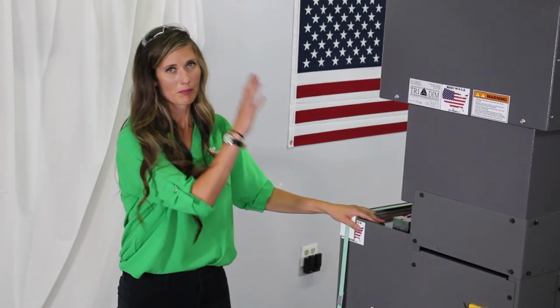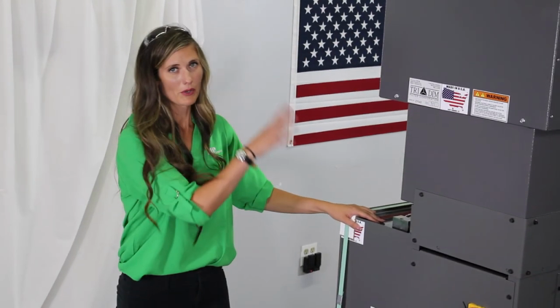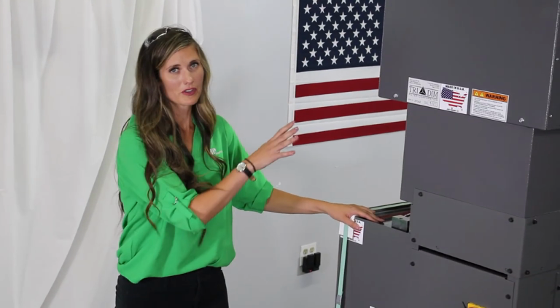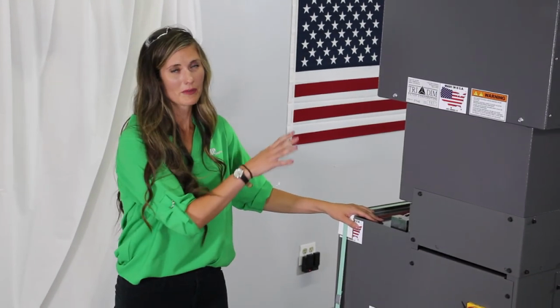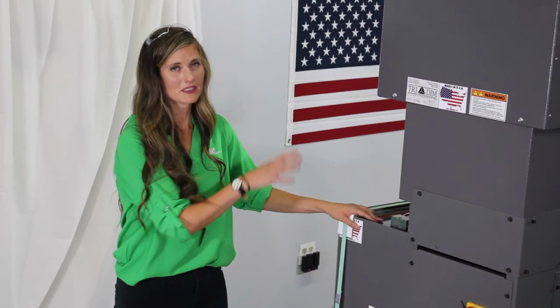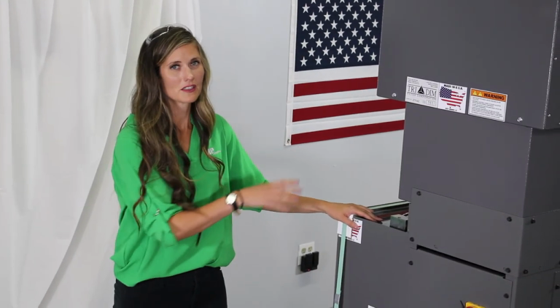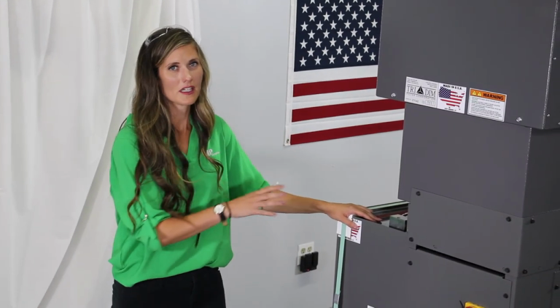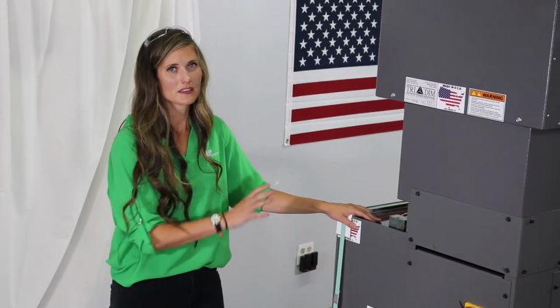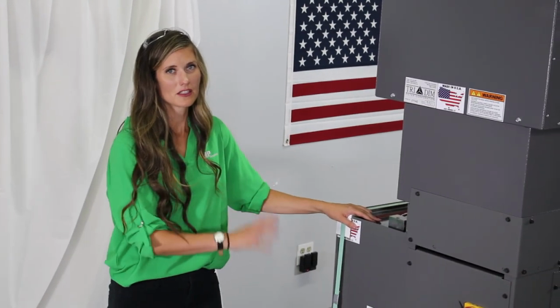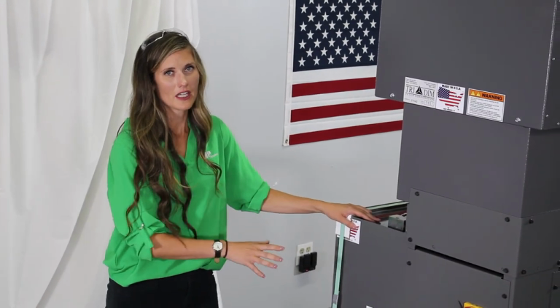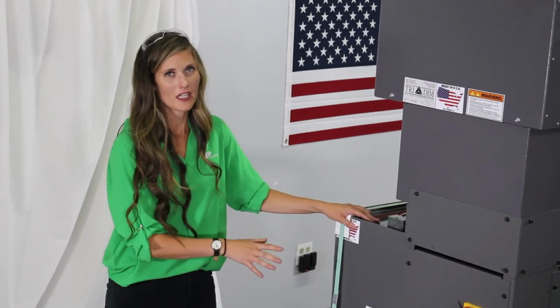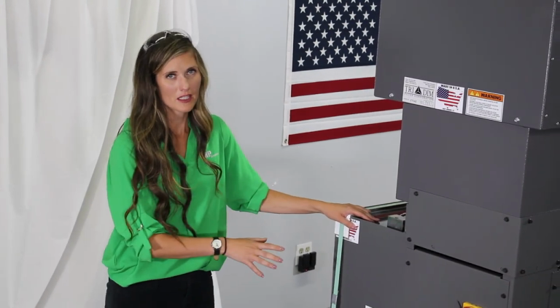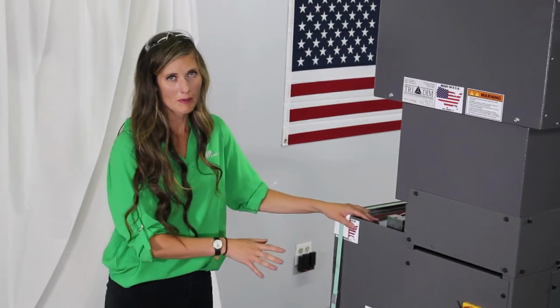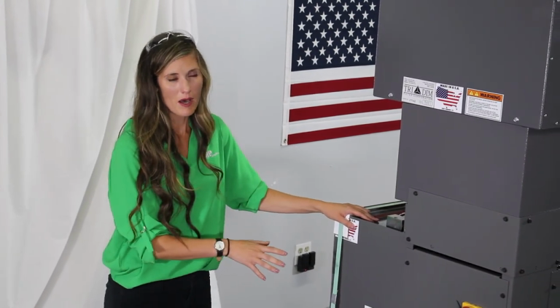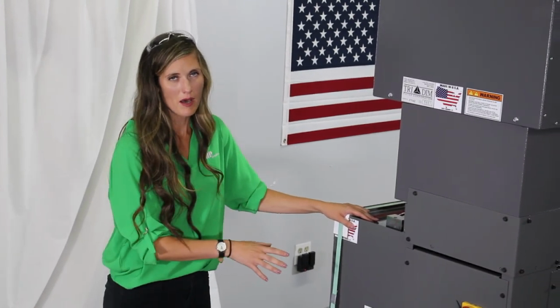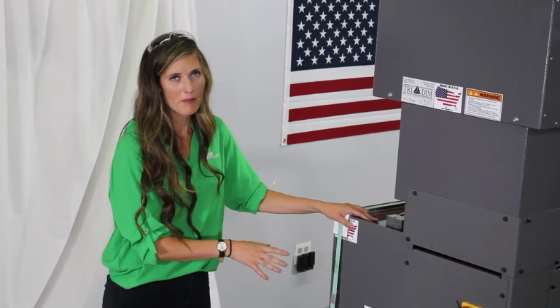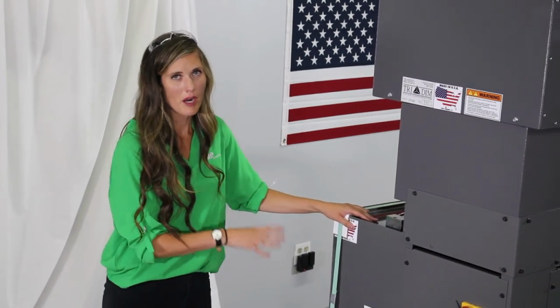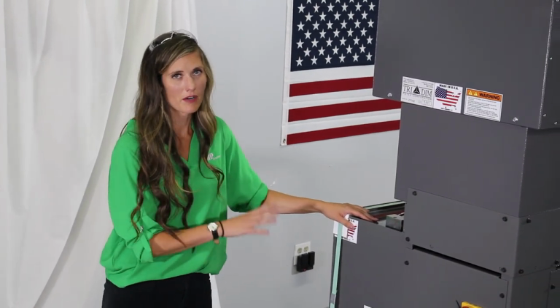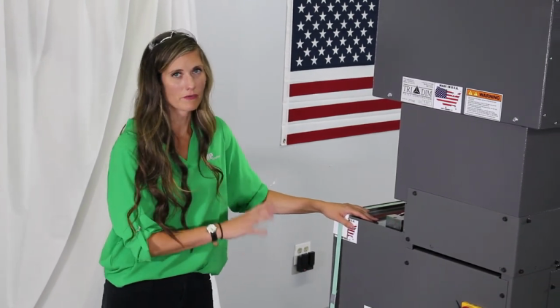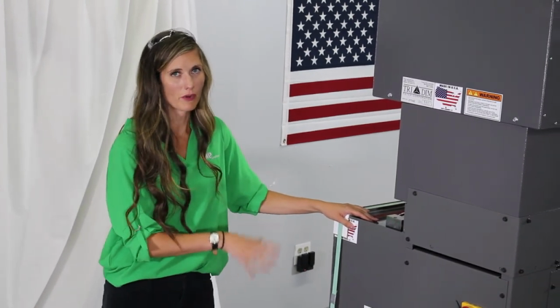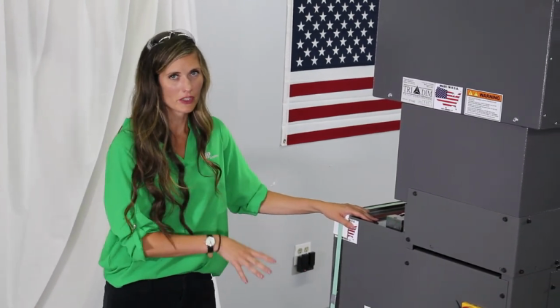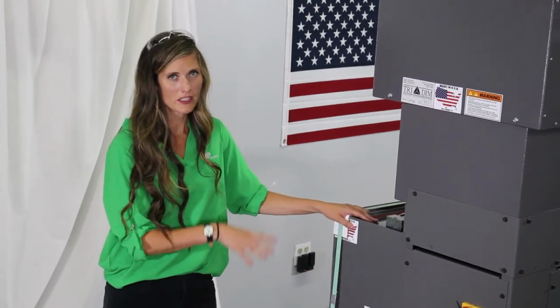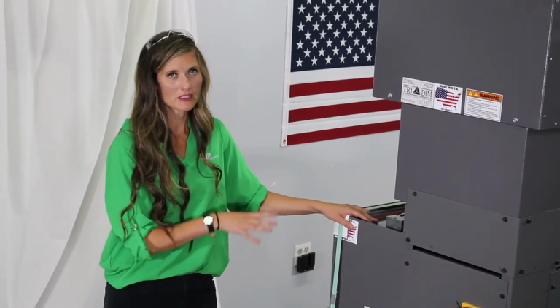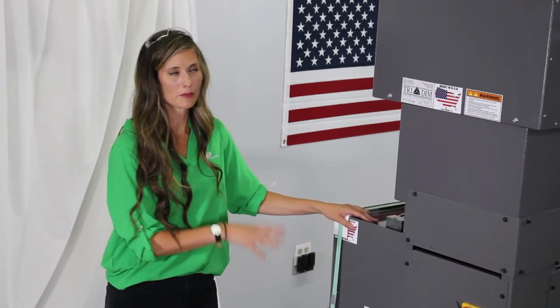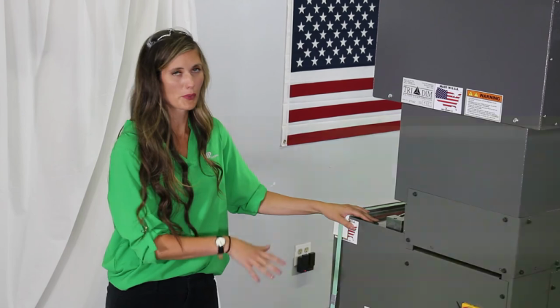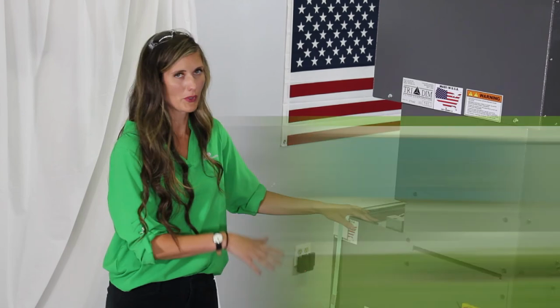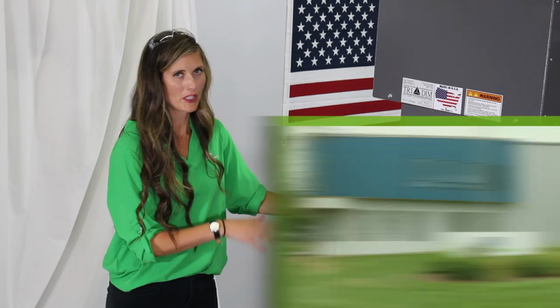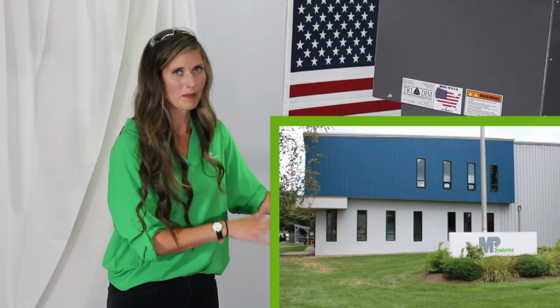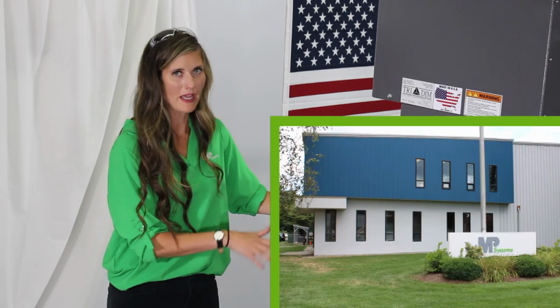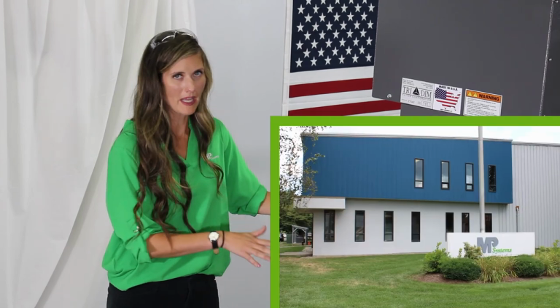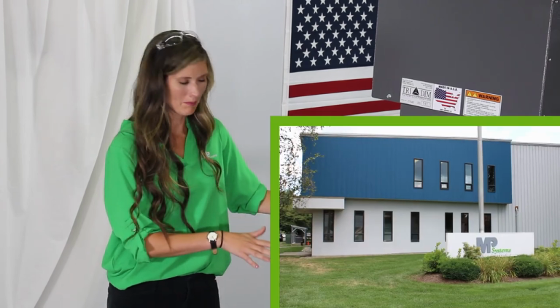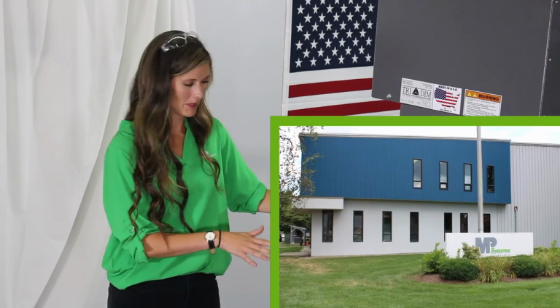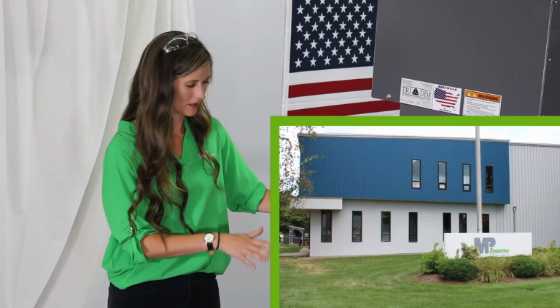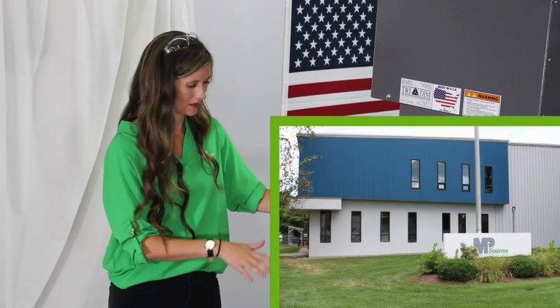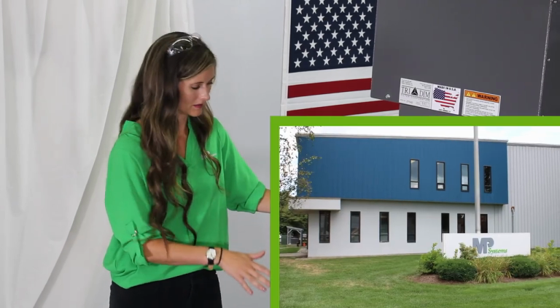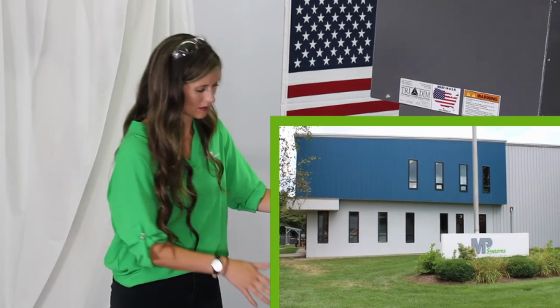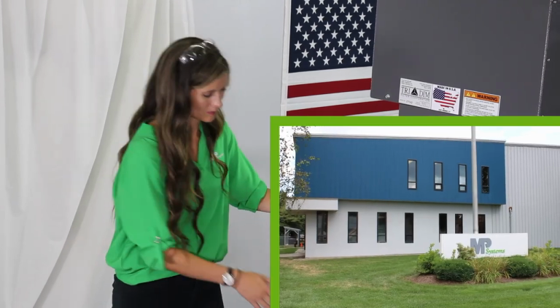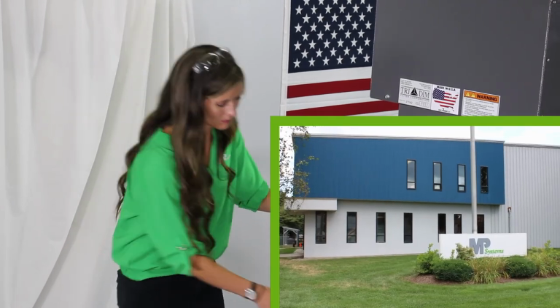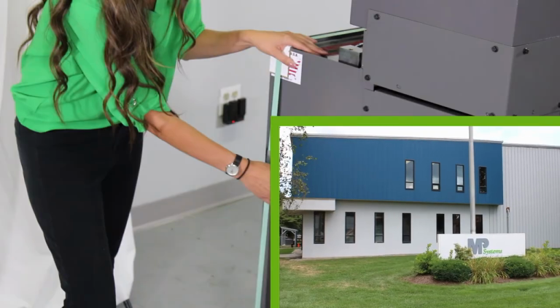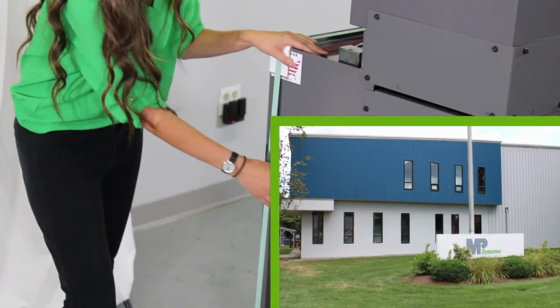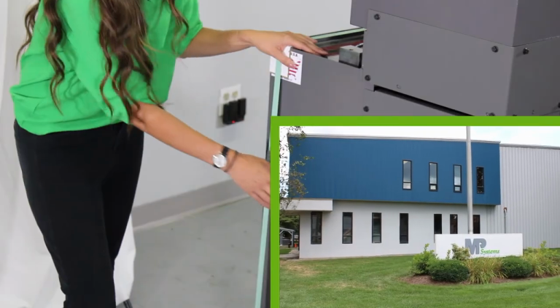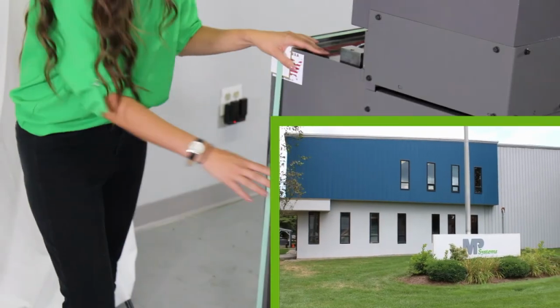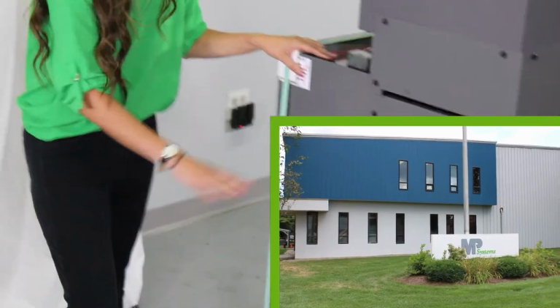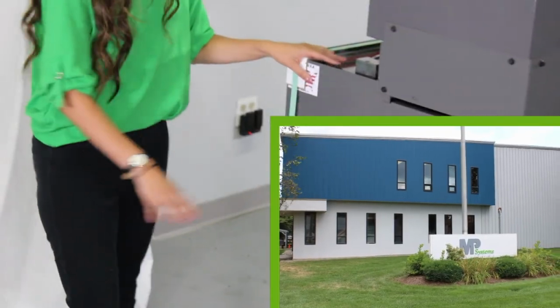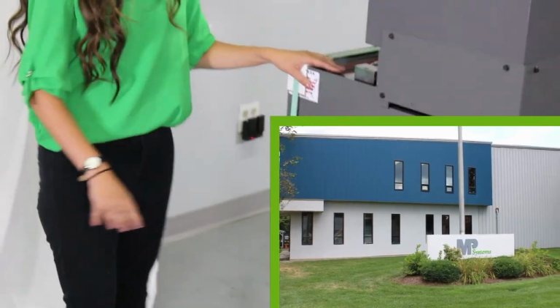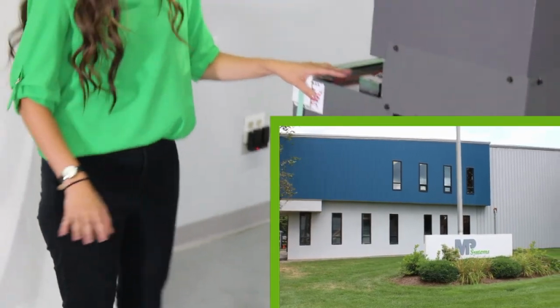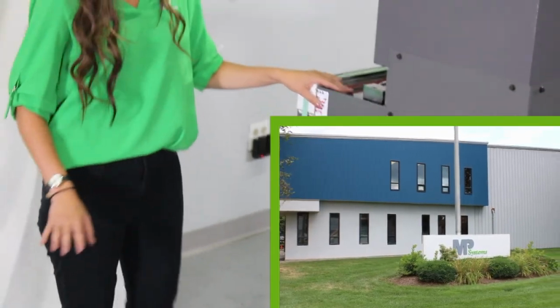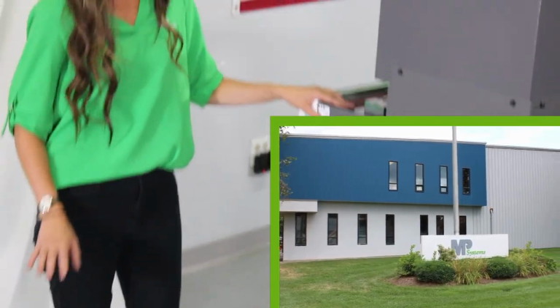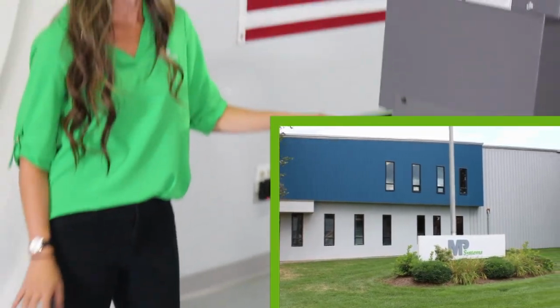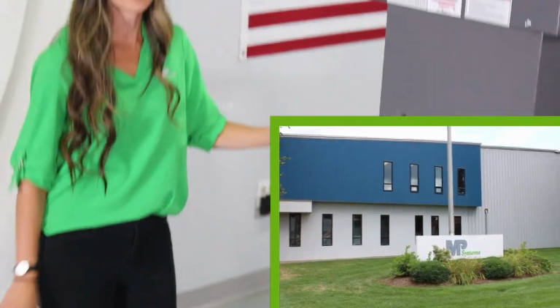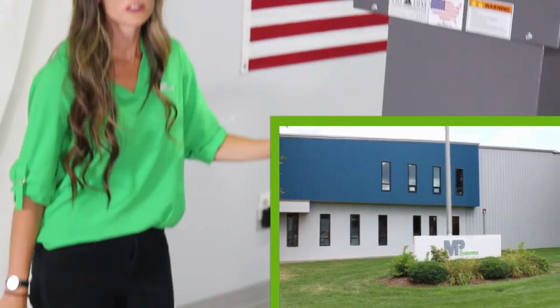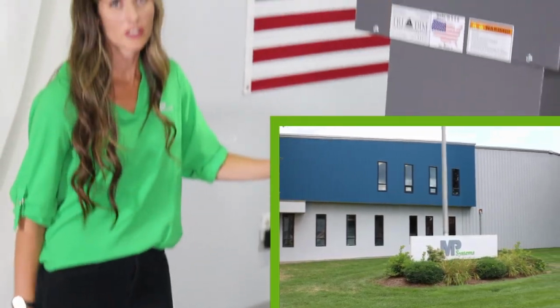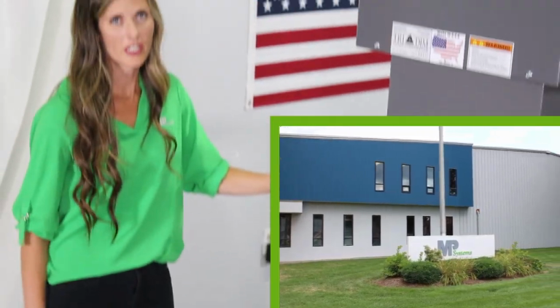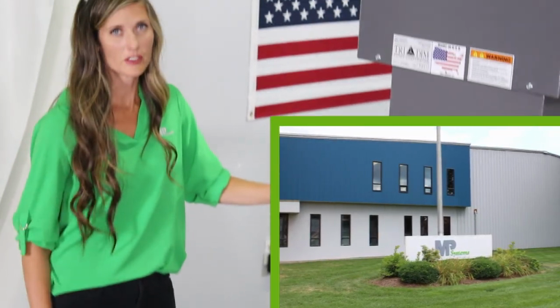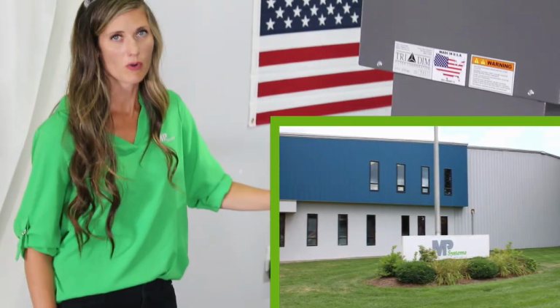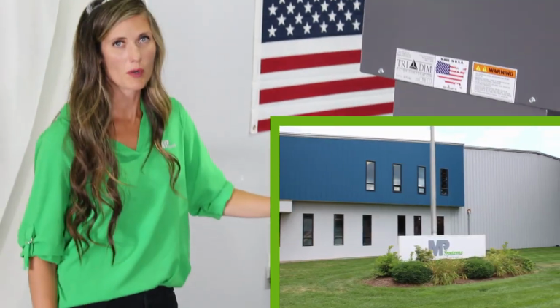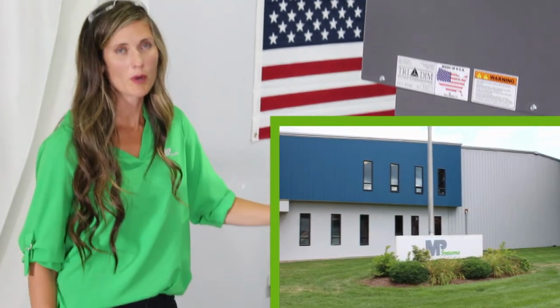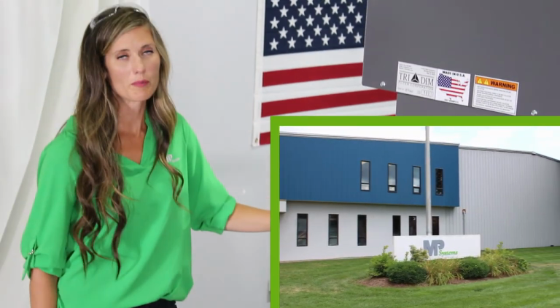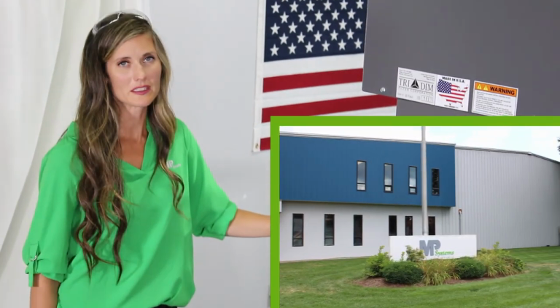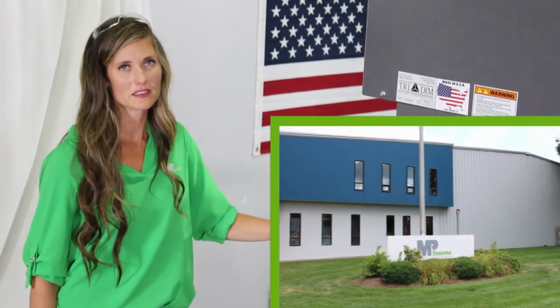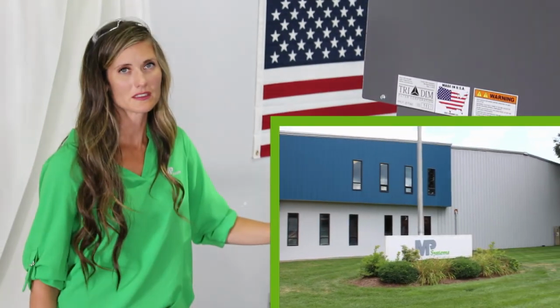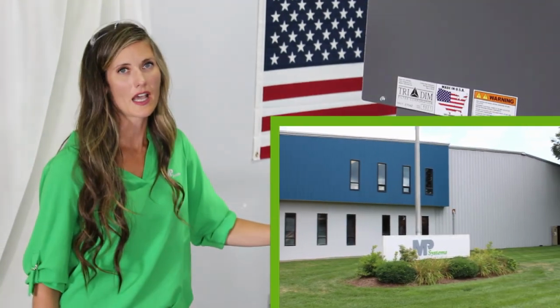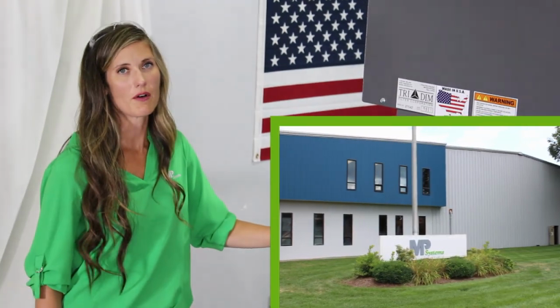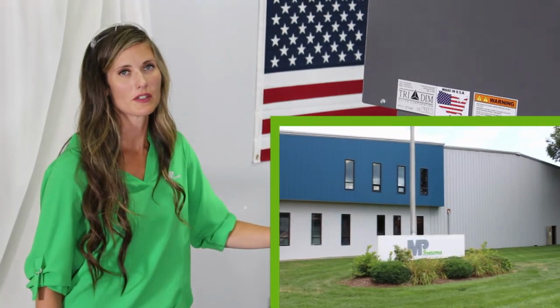Both the mist collector and the pump are fully supported by MP Systems. Any time you call during normal business hours, you're going to speak to an engineer live.